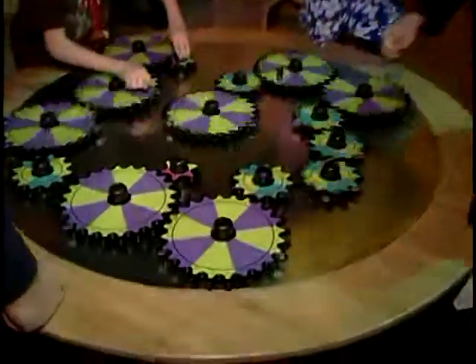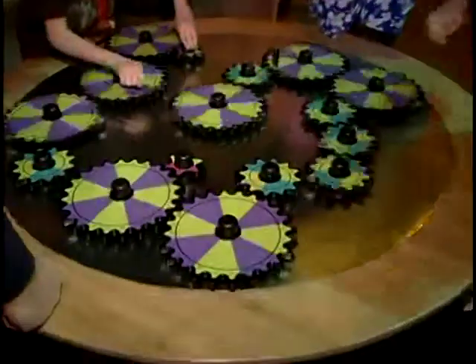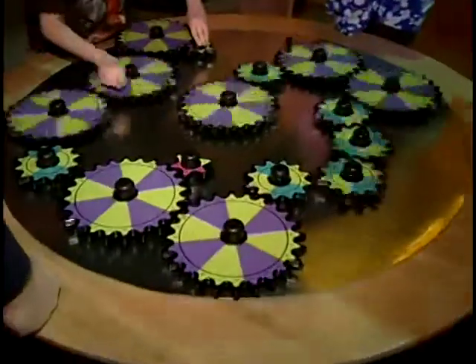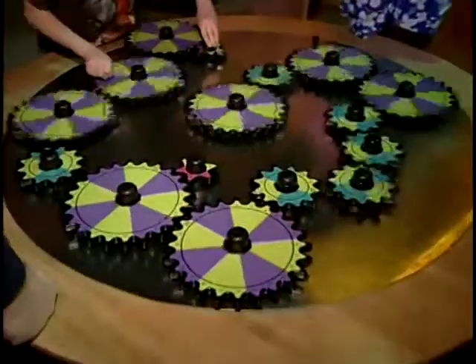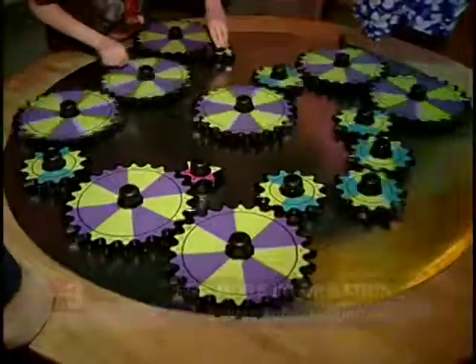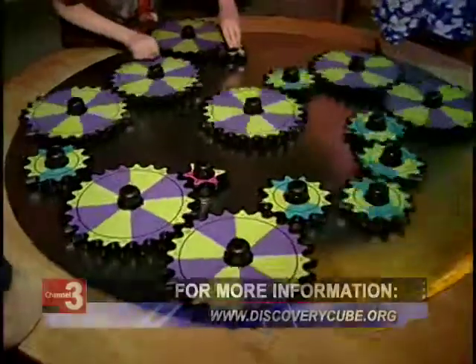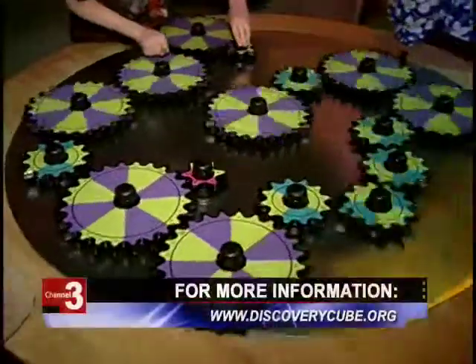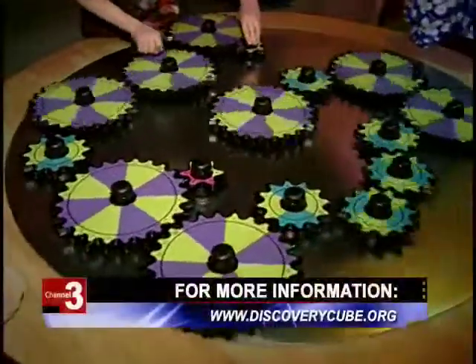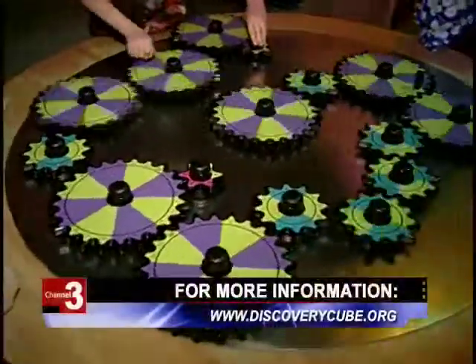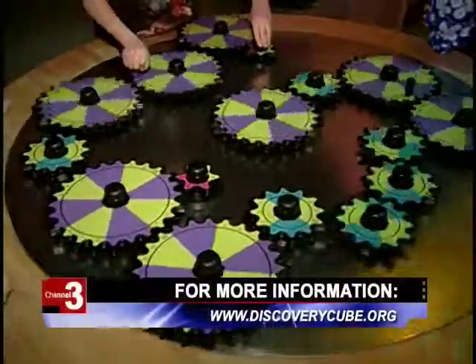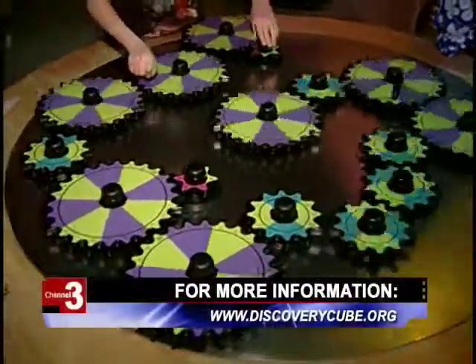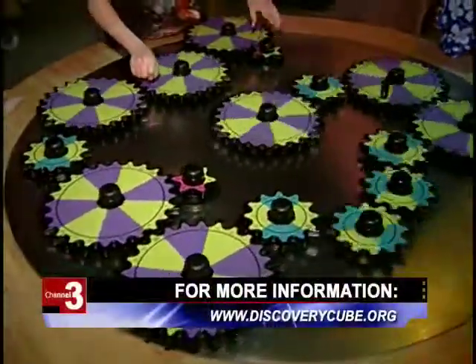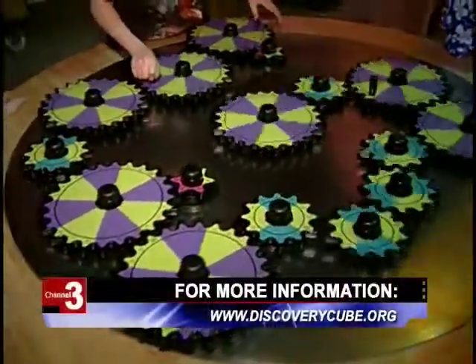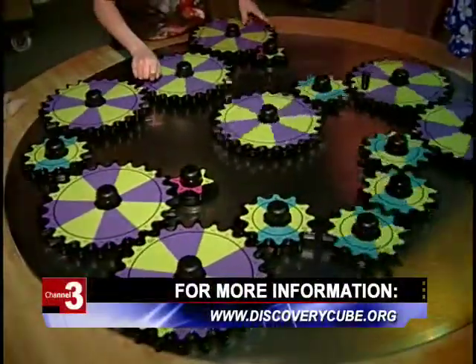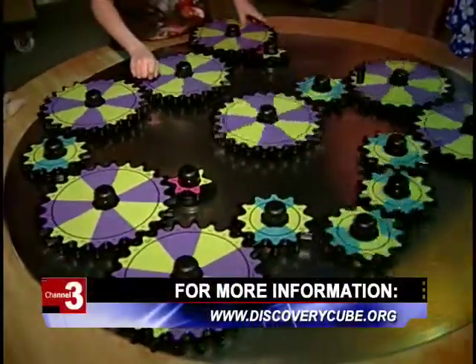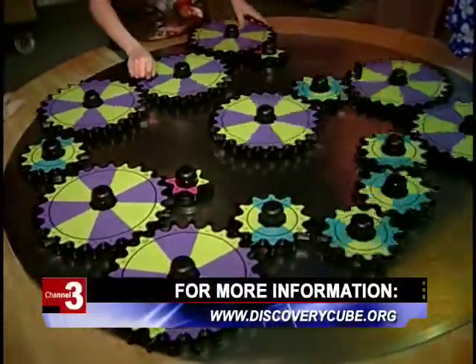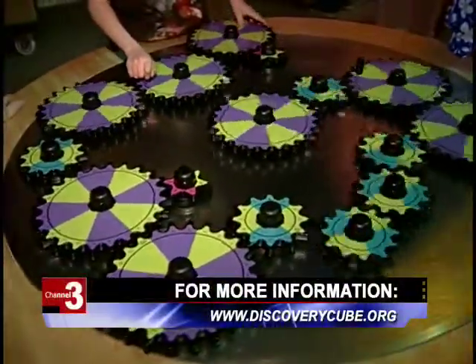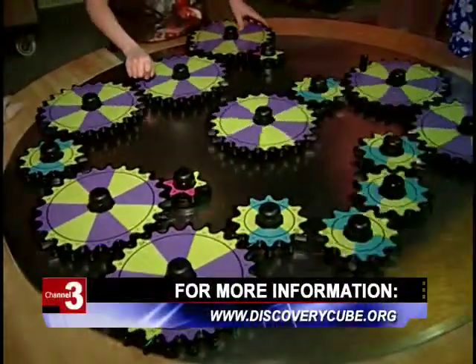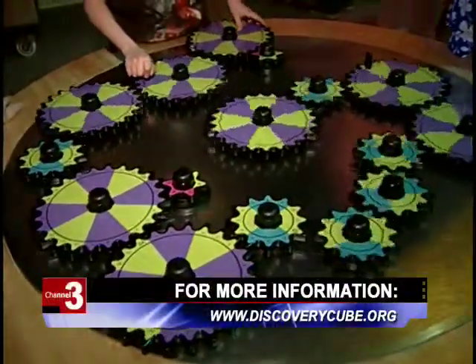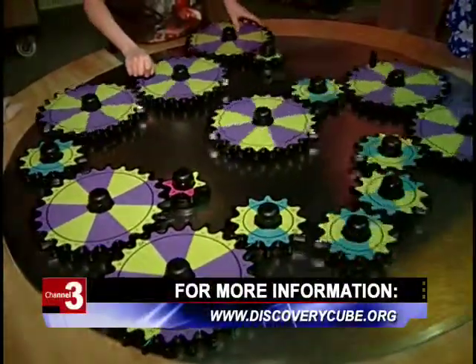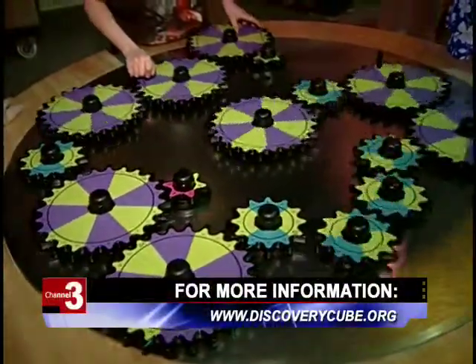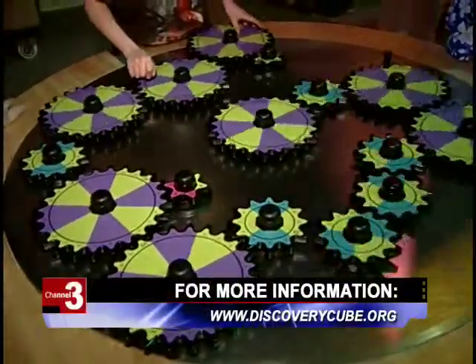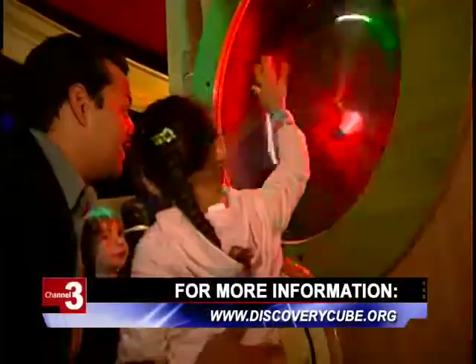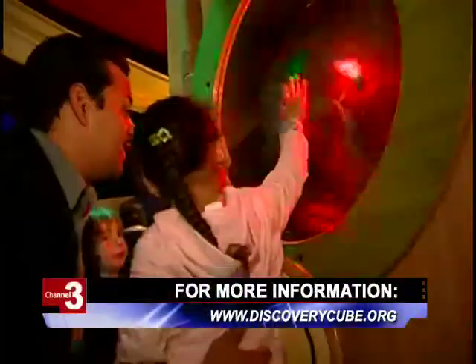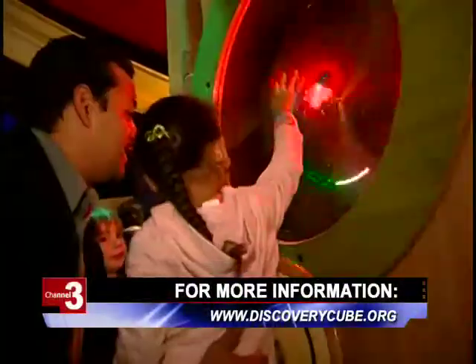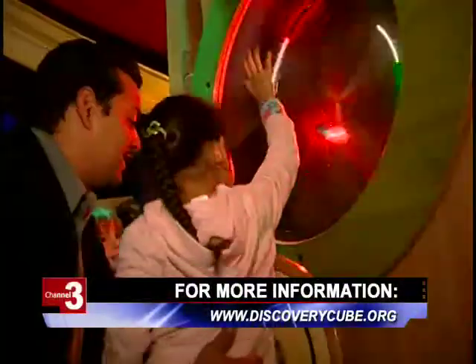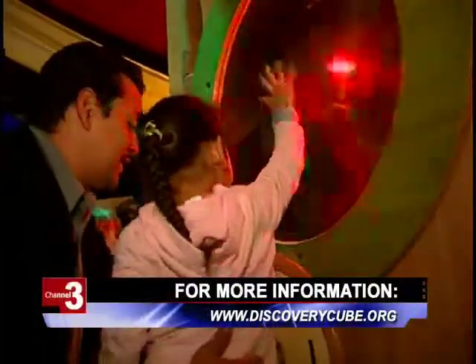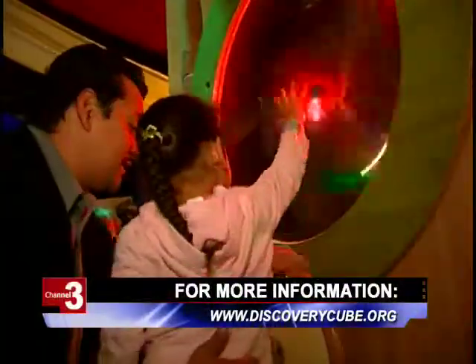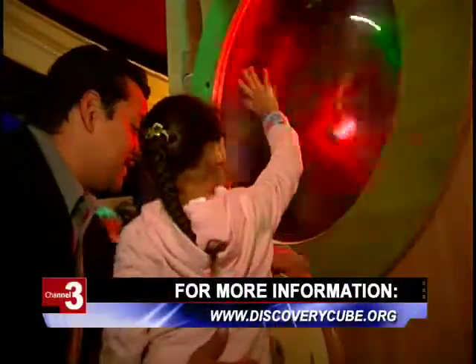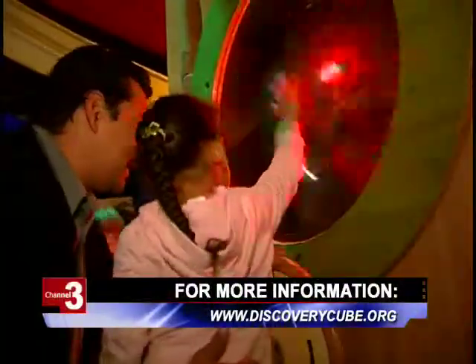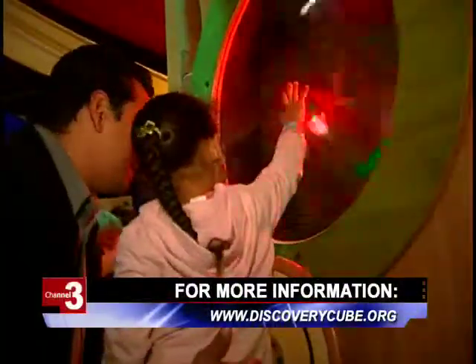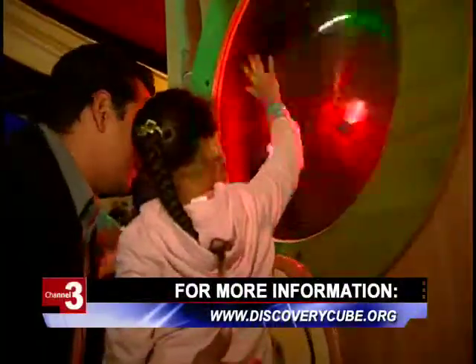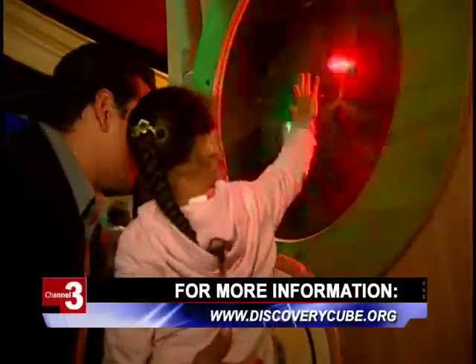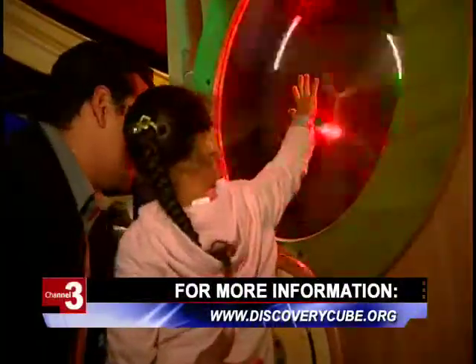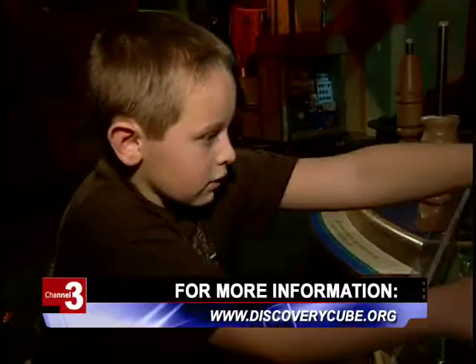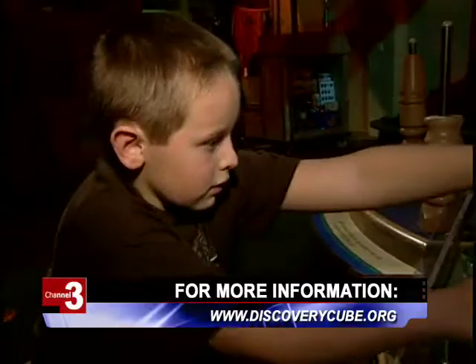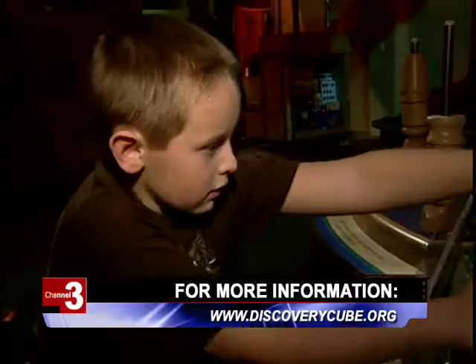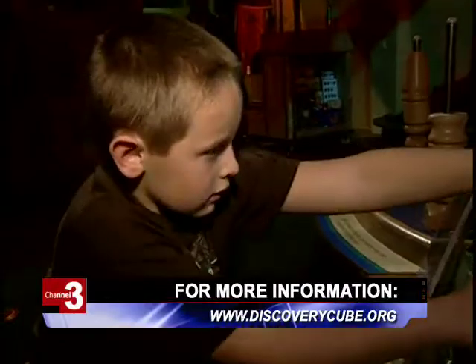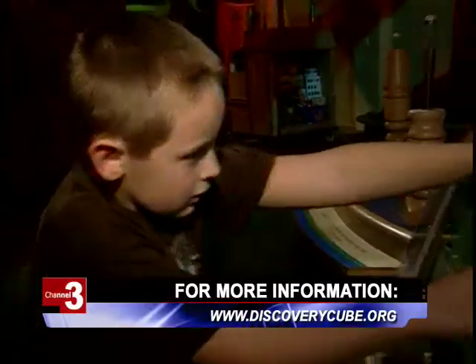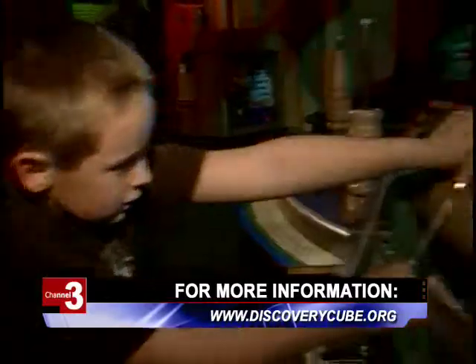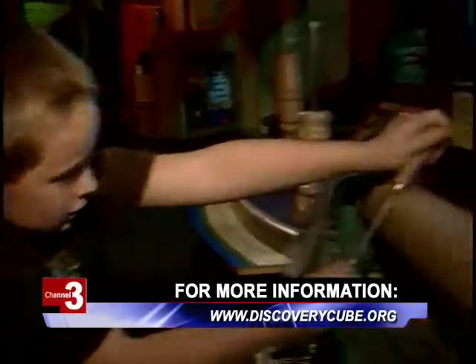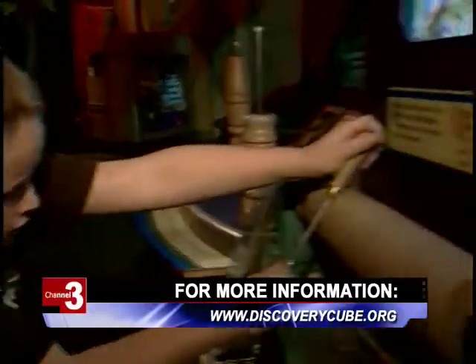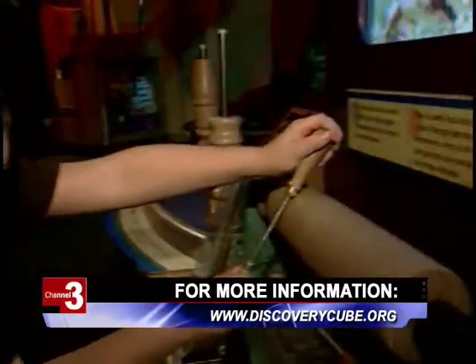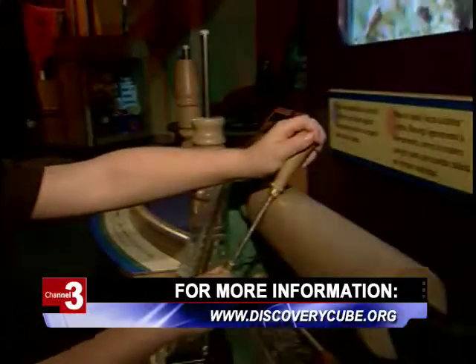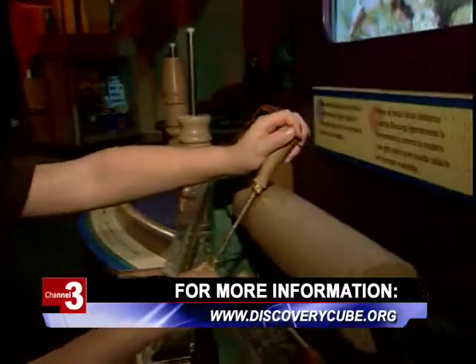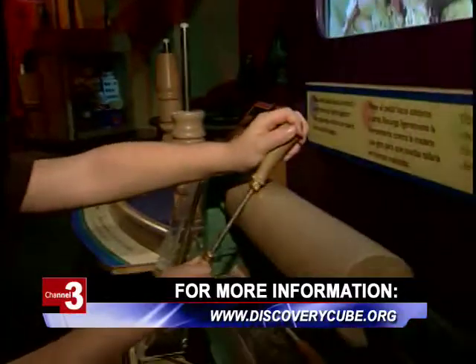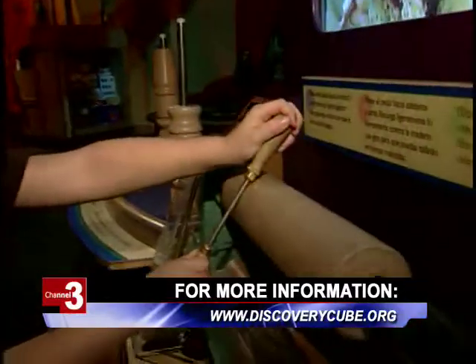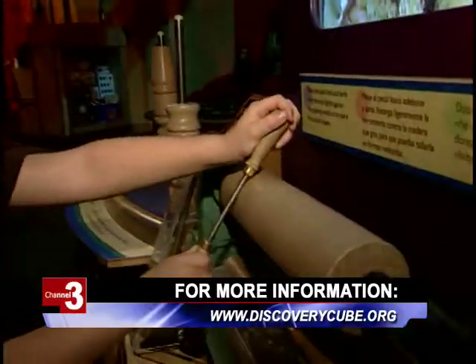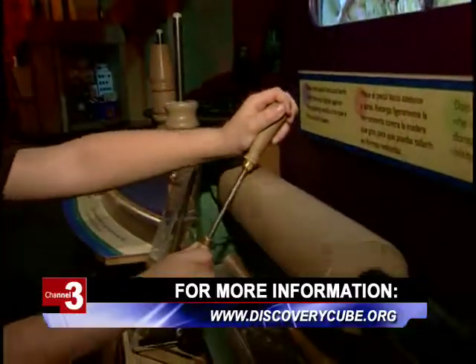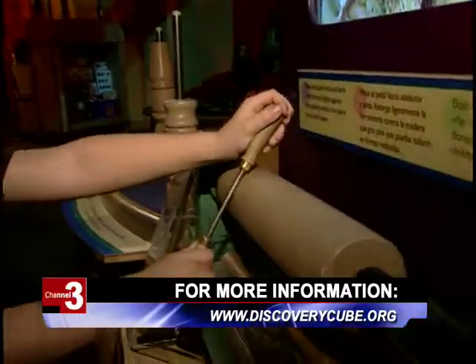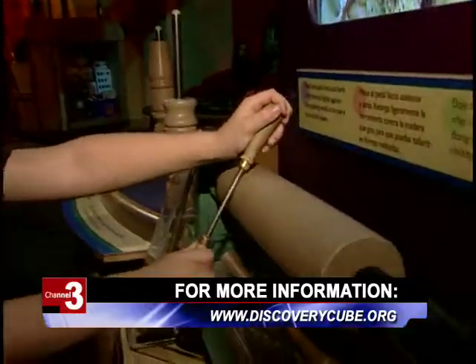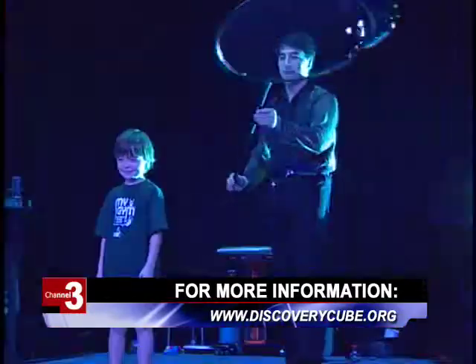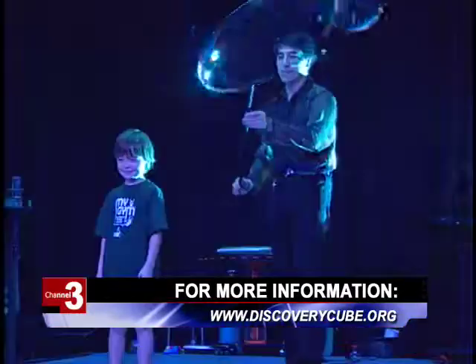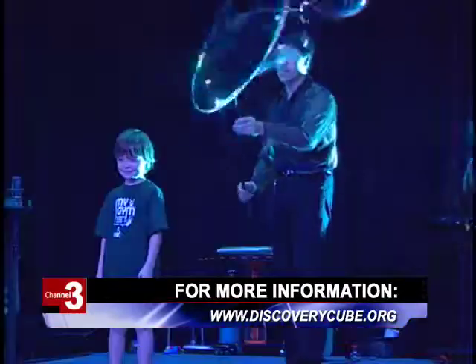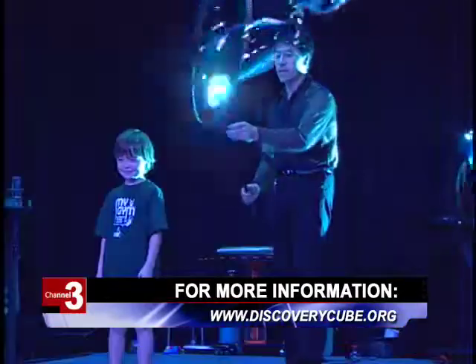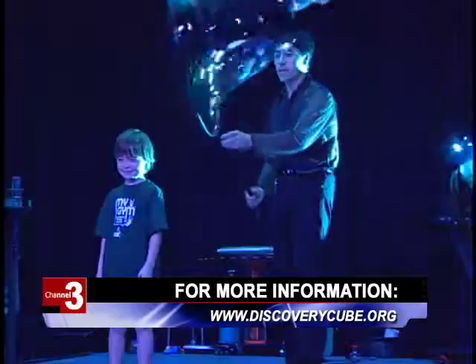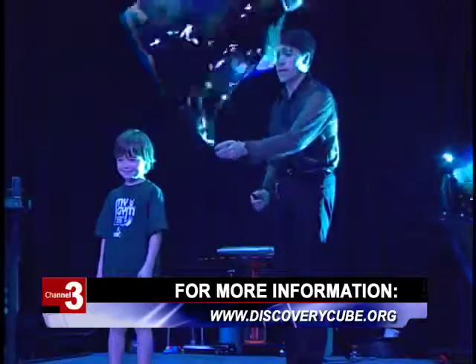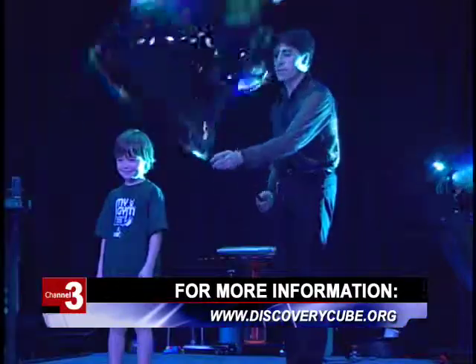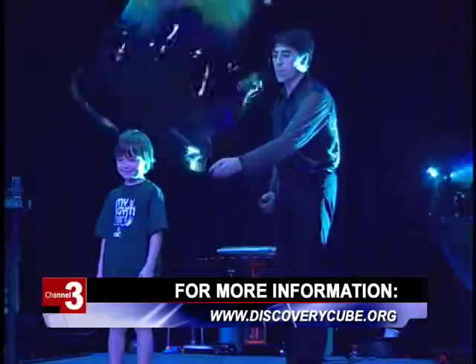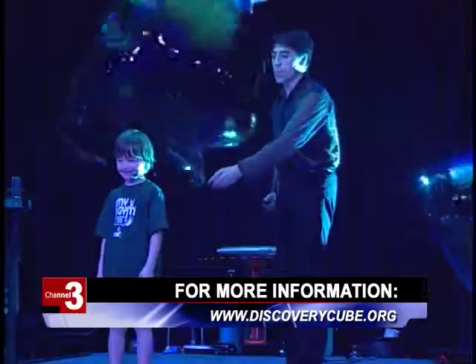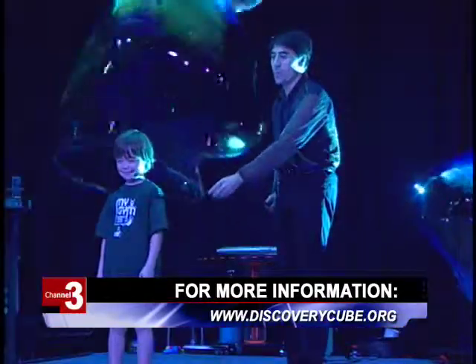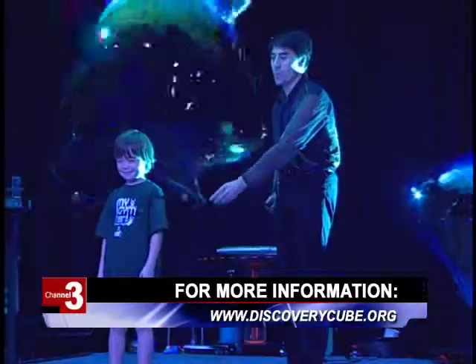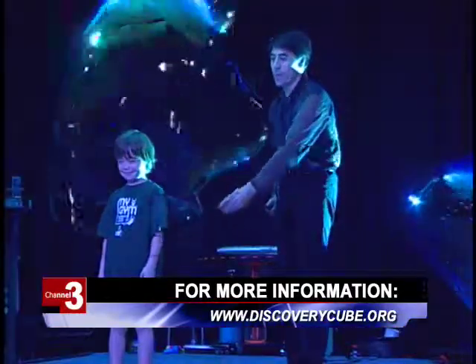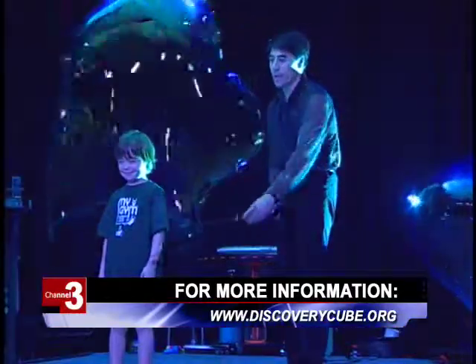Some exhibits are seasonal and come and go, so there's always something new at the Discovery Science Center. This is Vanessa Pang reporting.